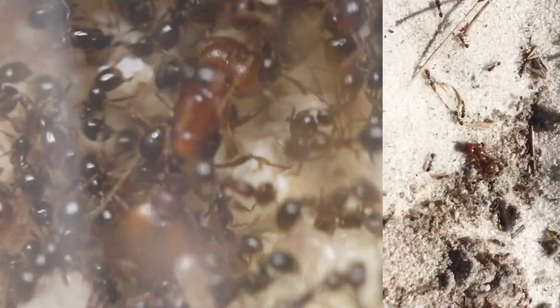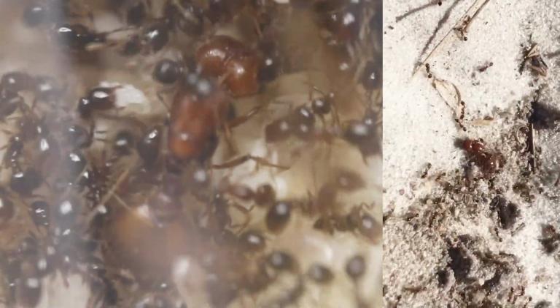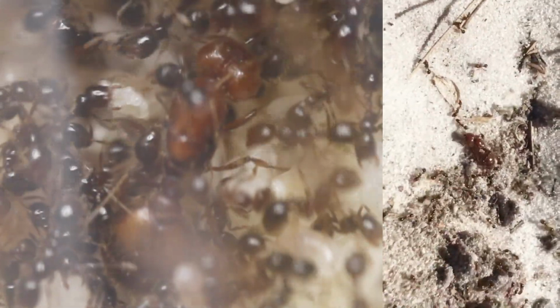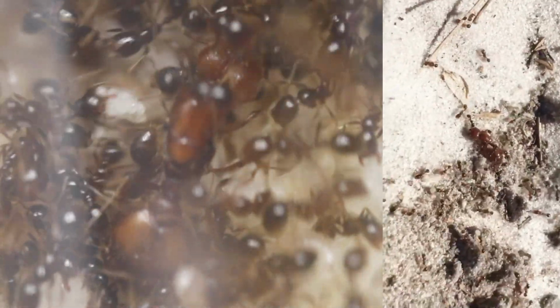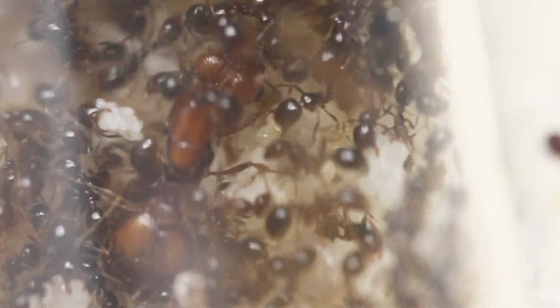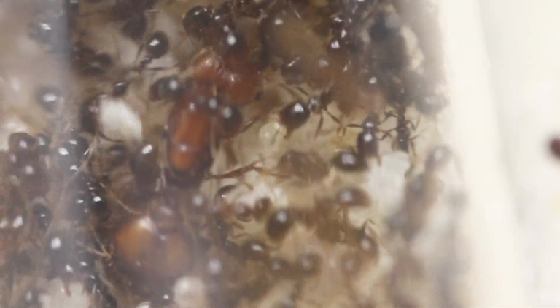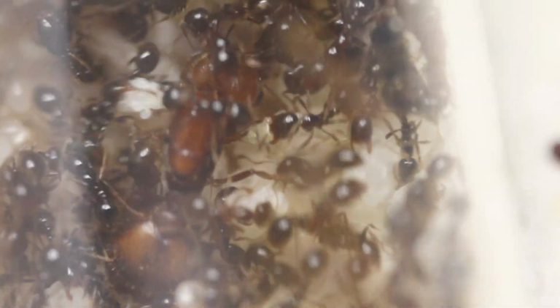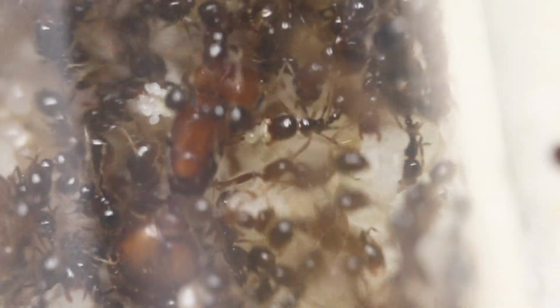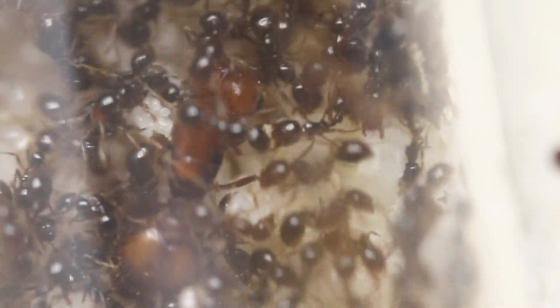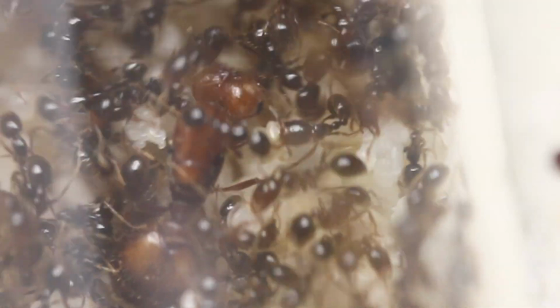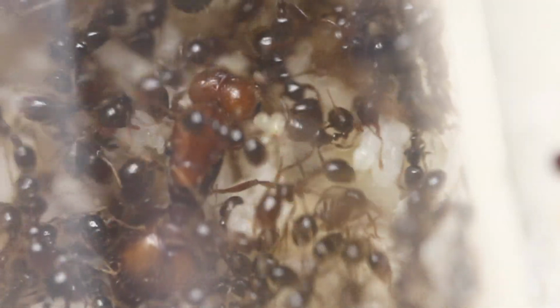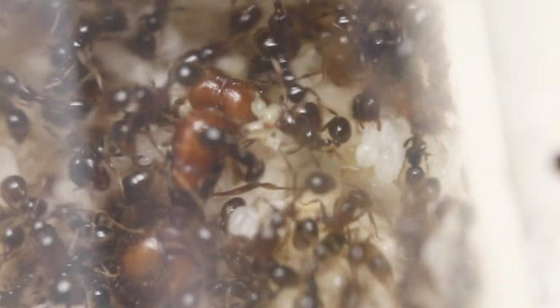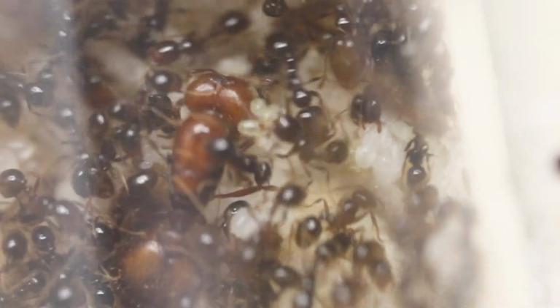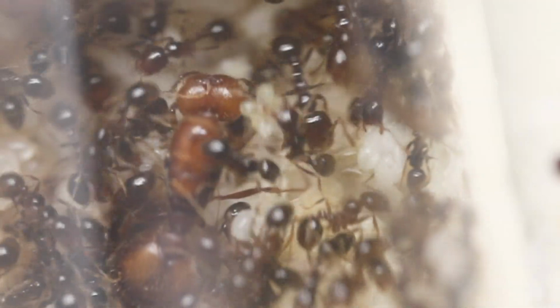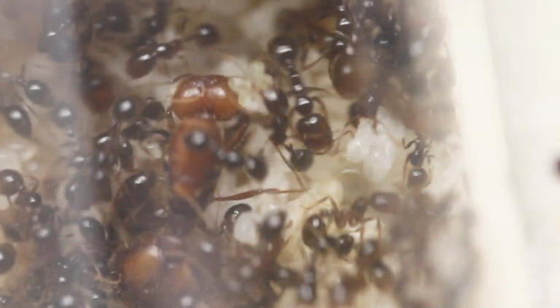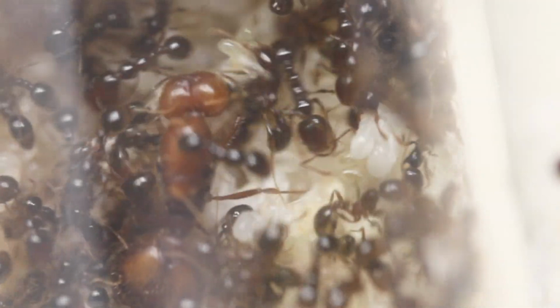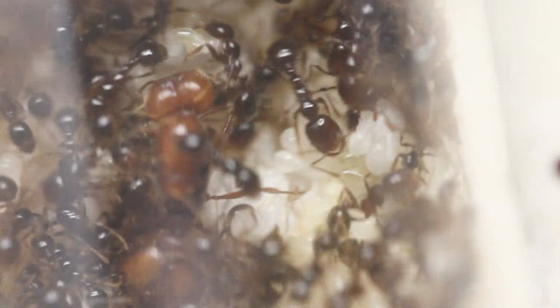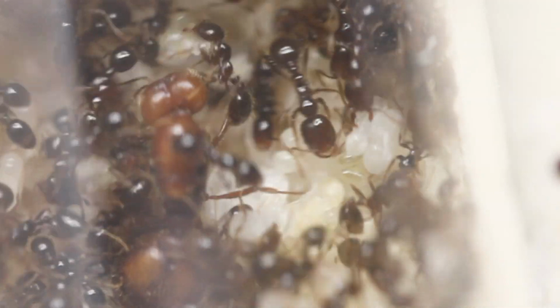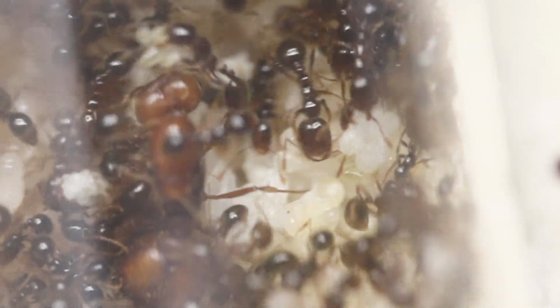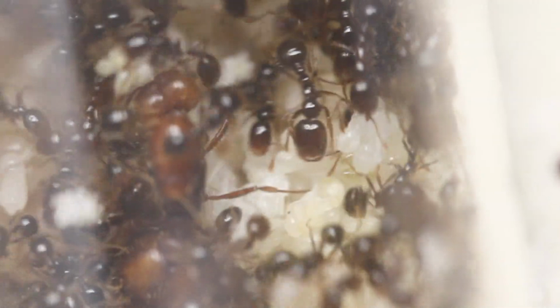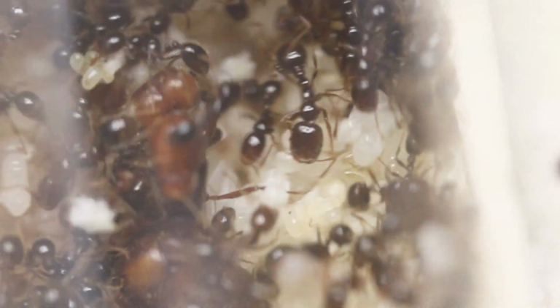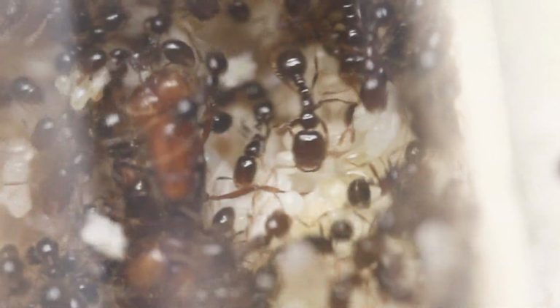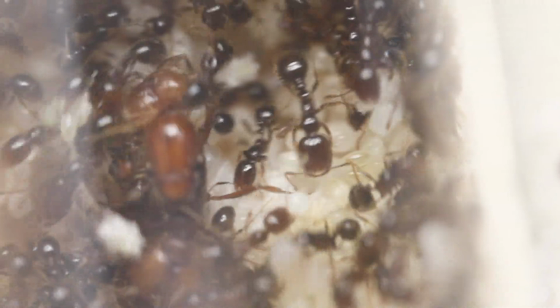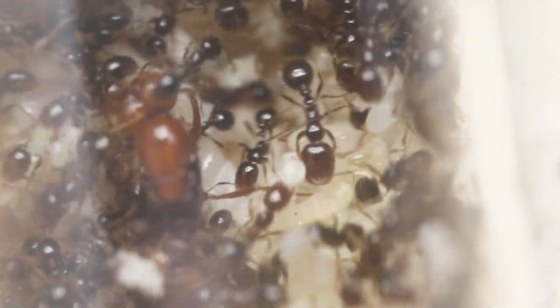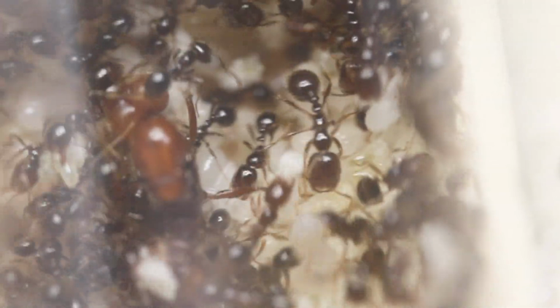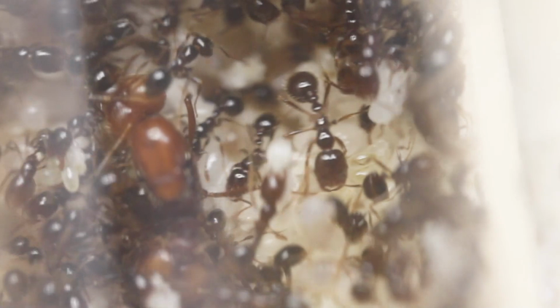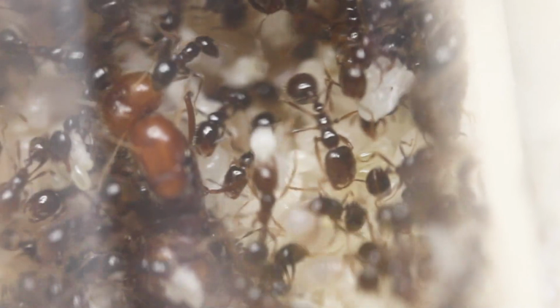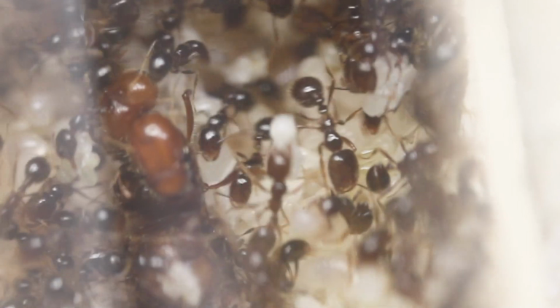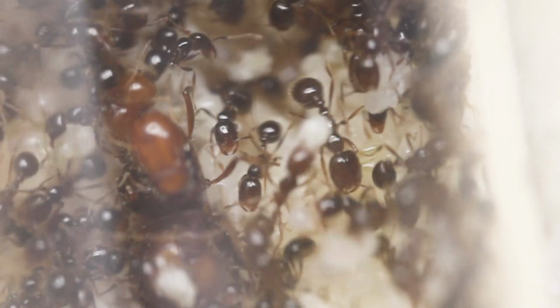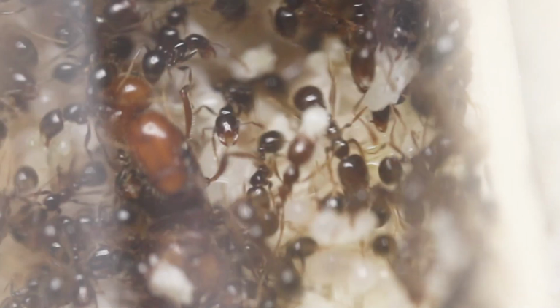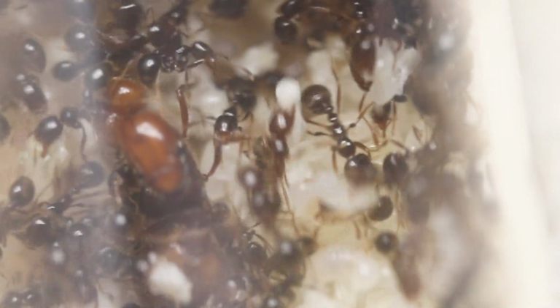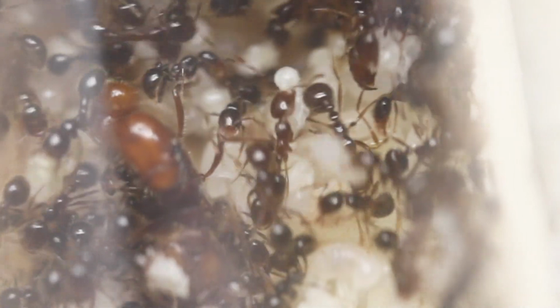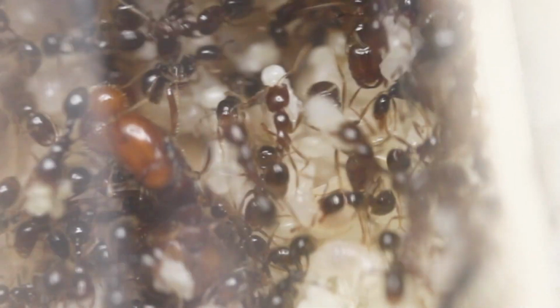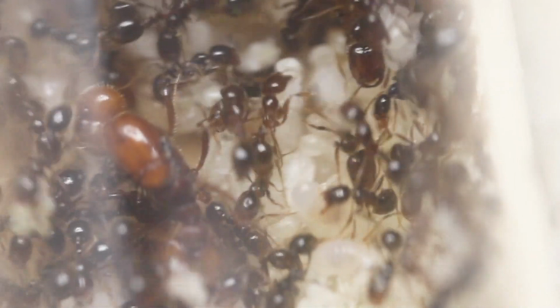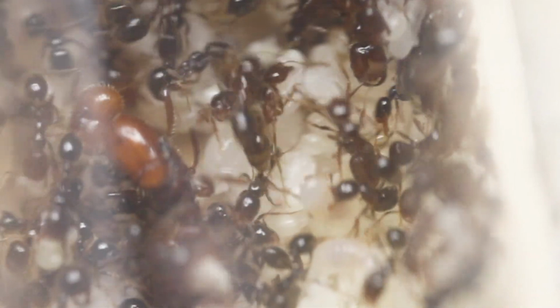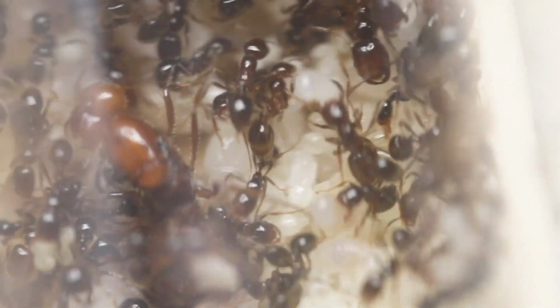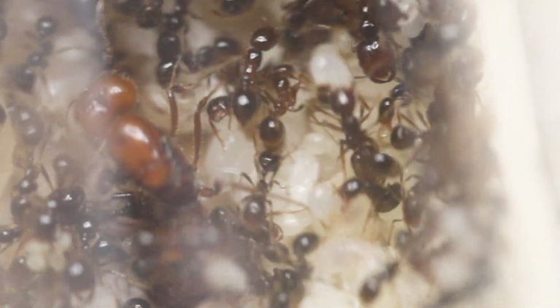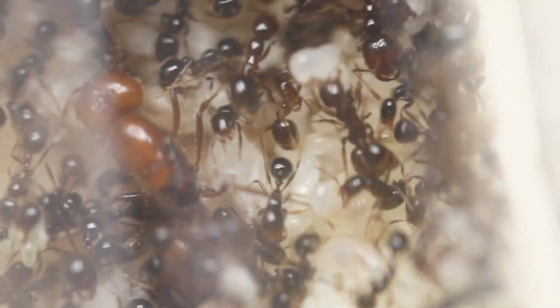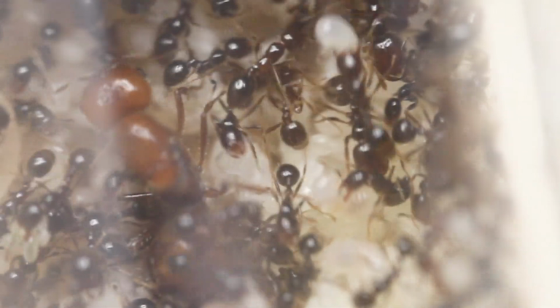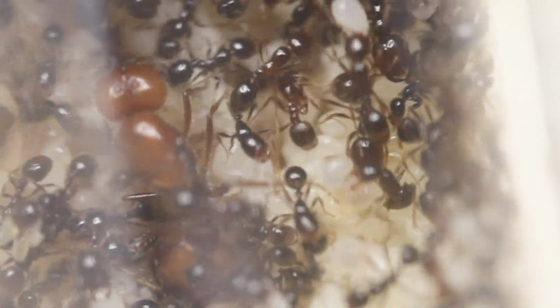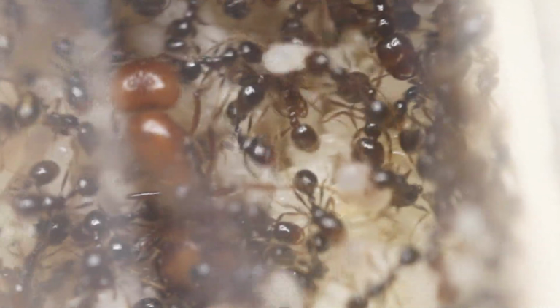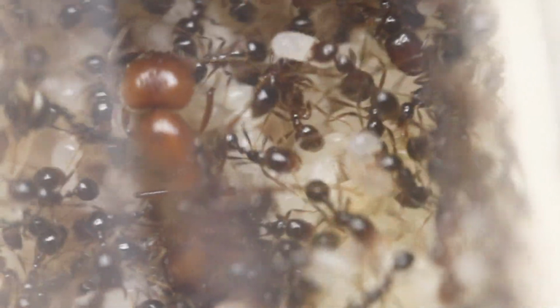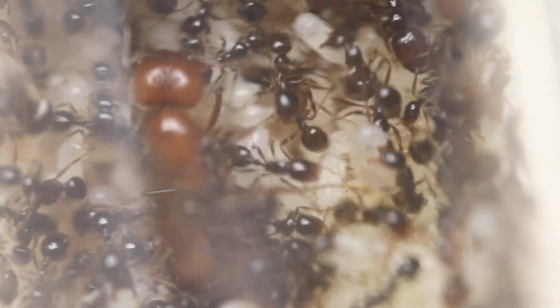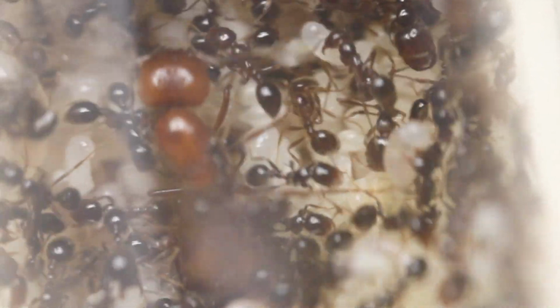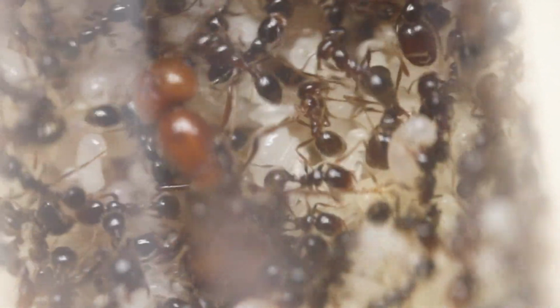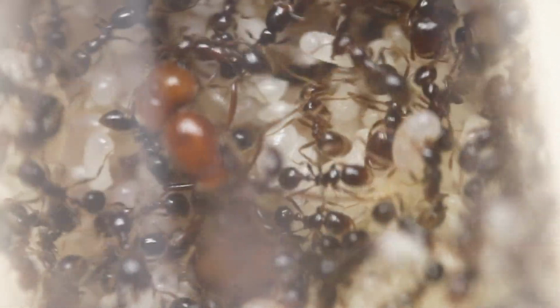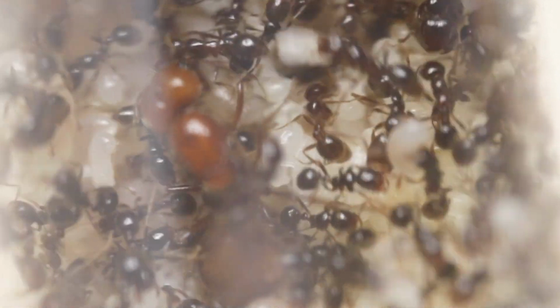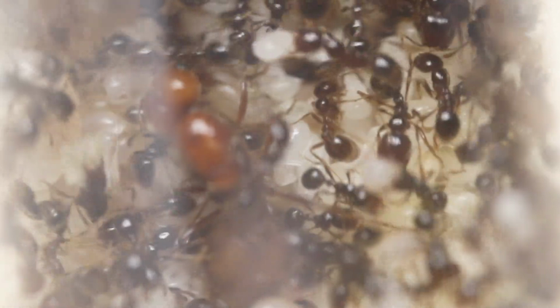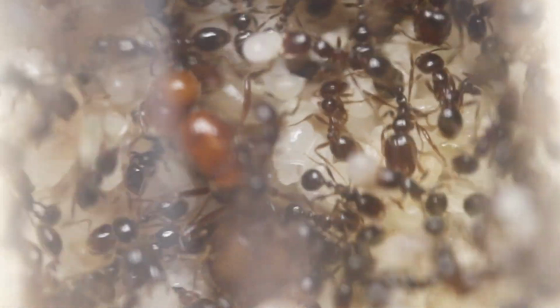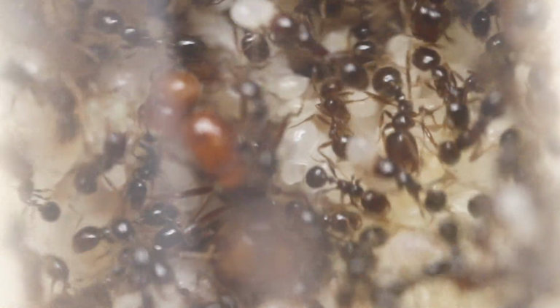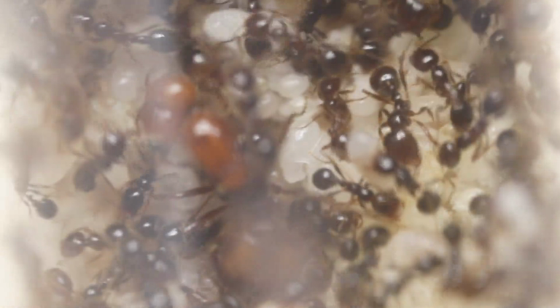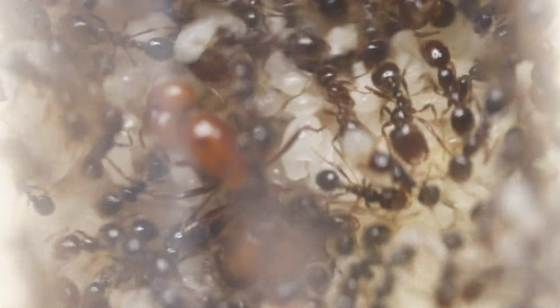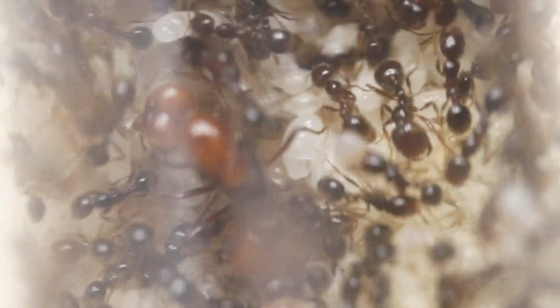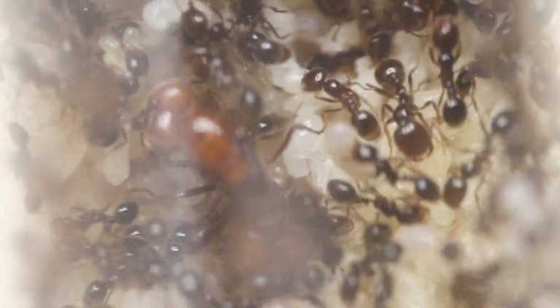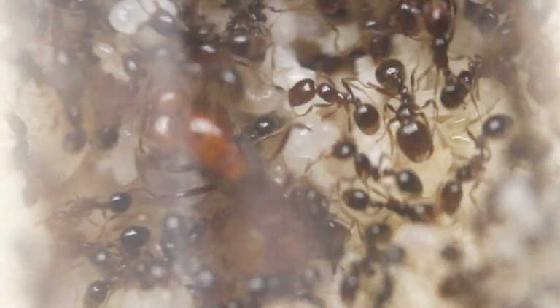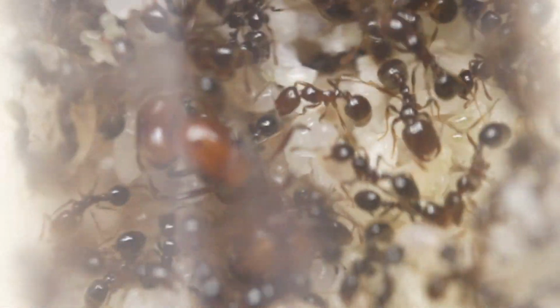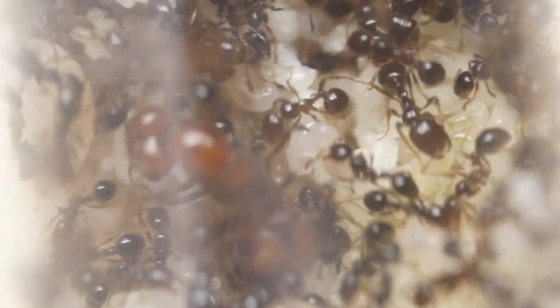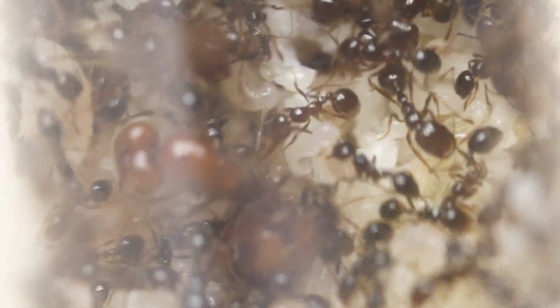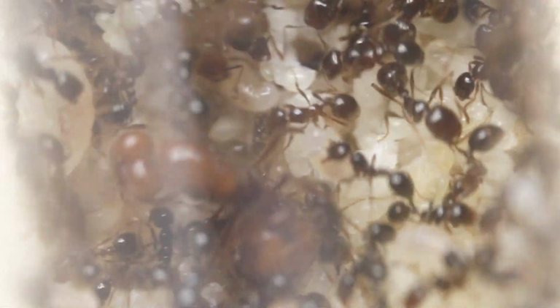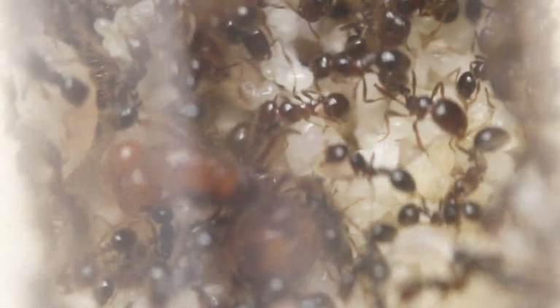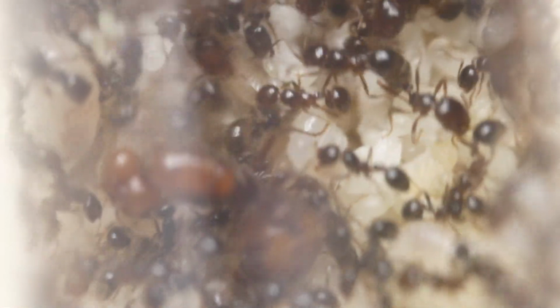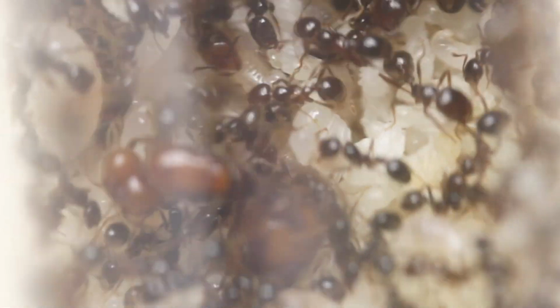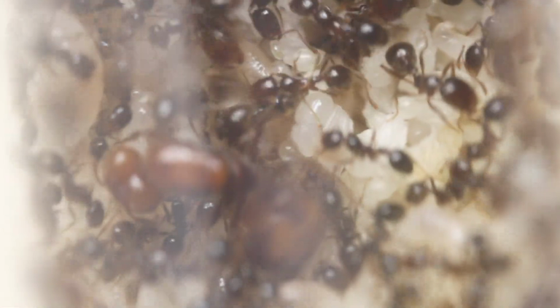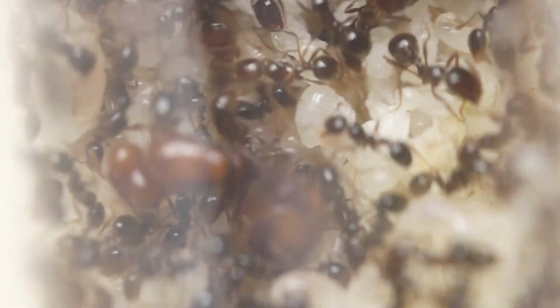I've recently started heating this colony, and it's been promoting a lot of growth. The queen has been laying constantly since then.